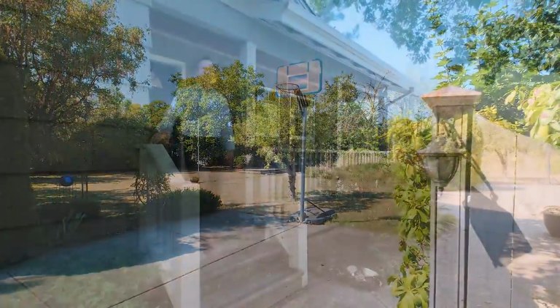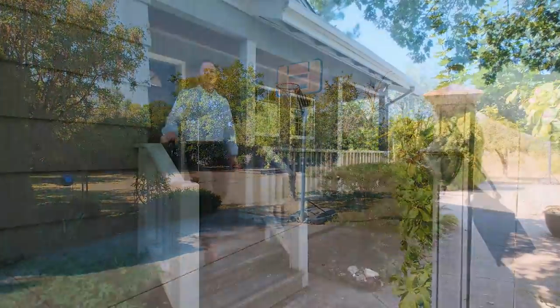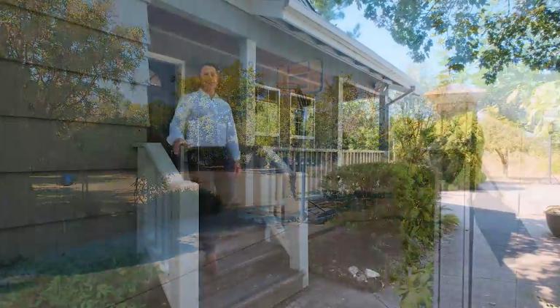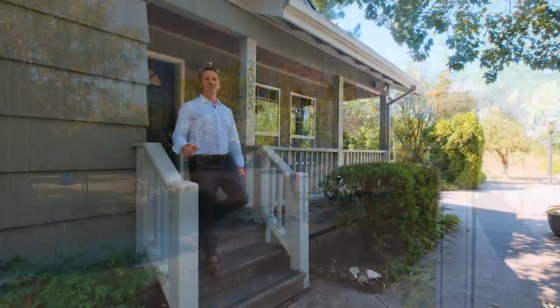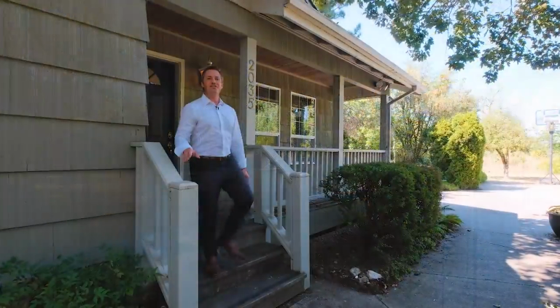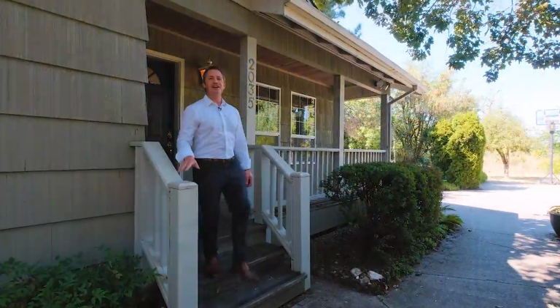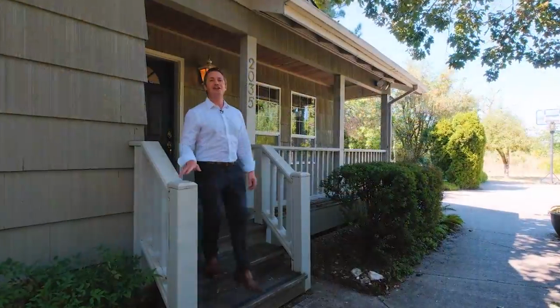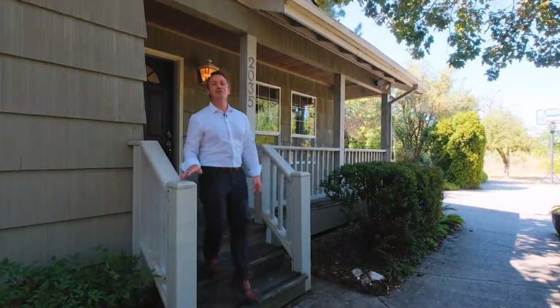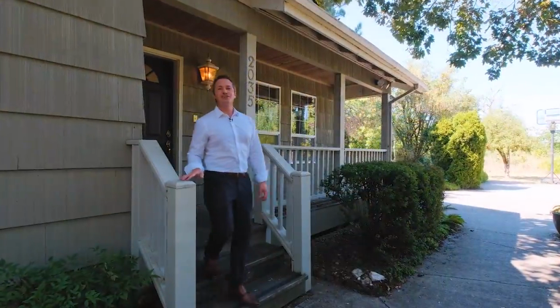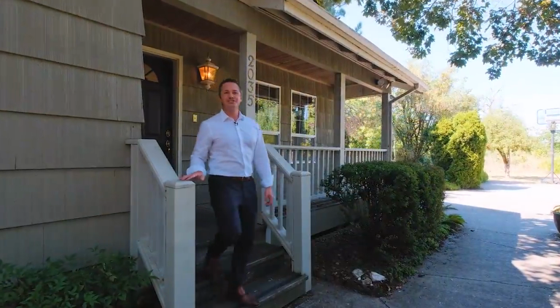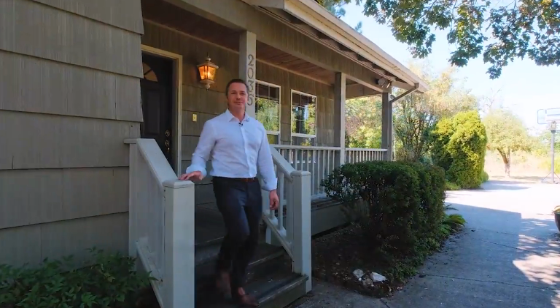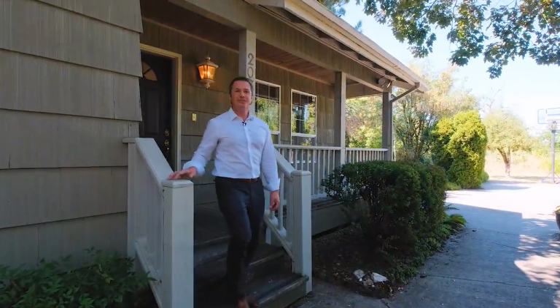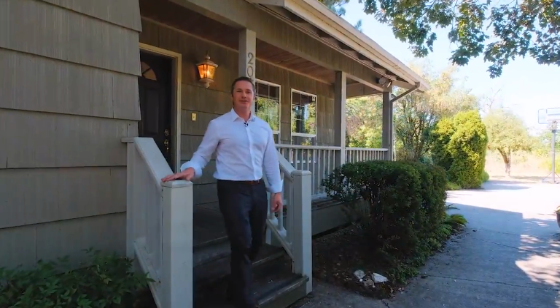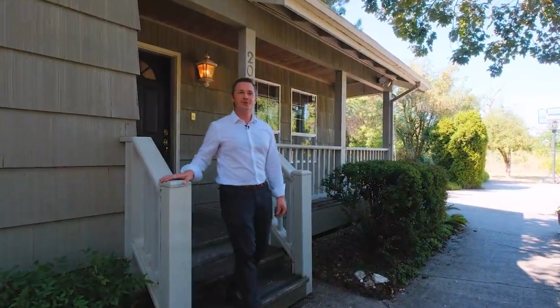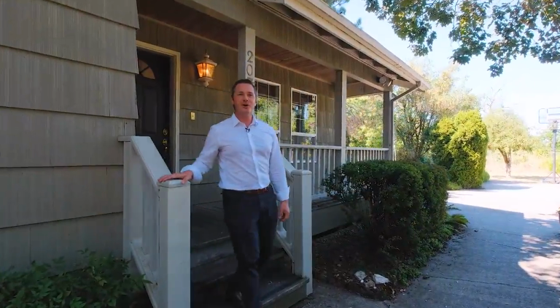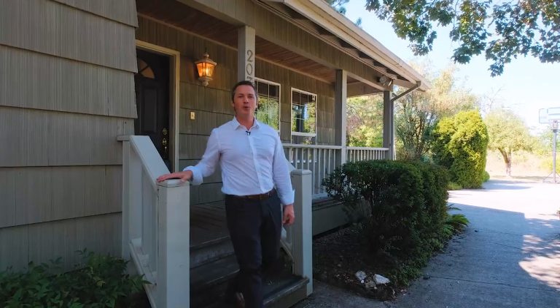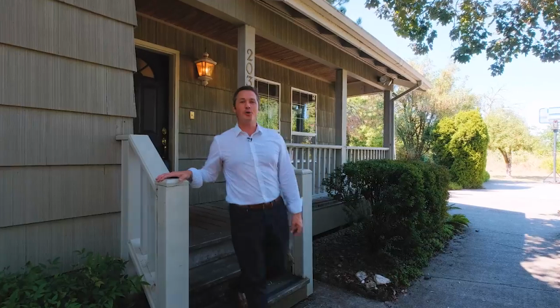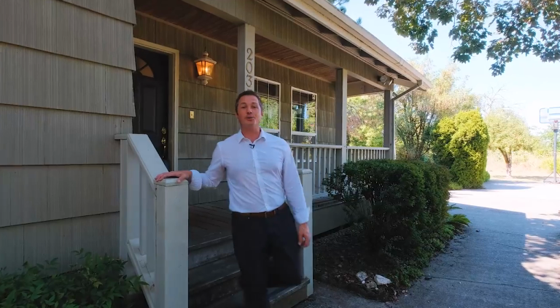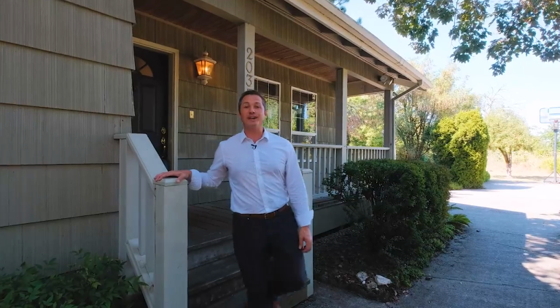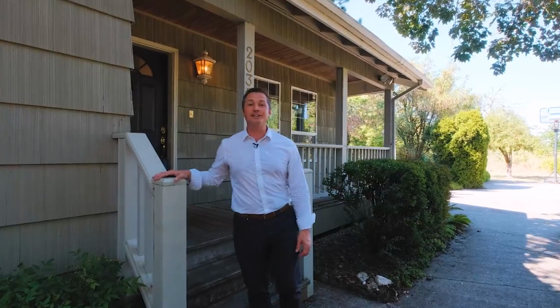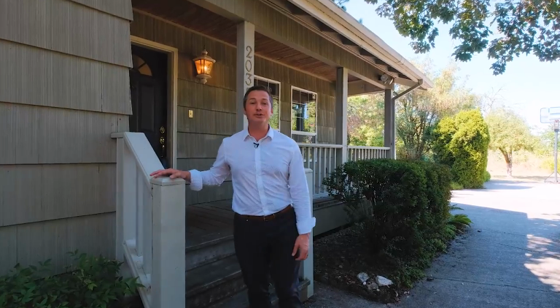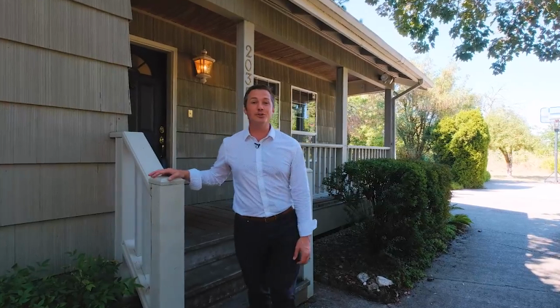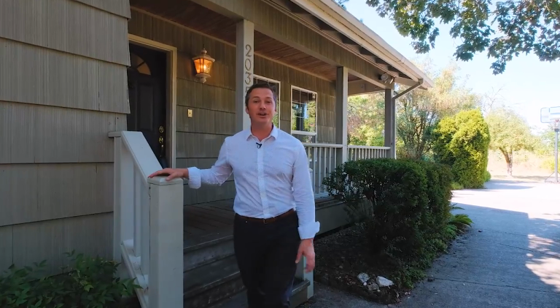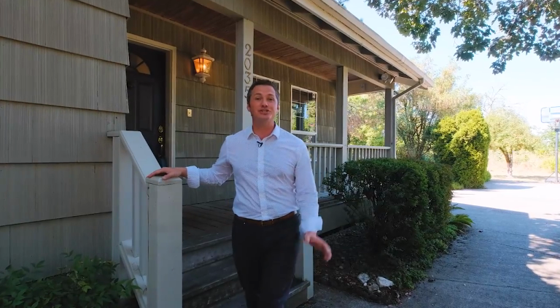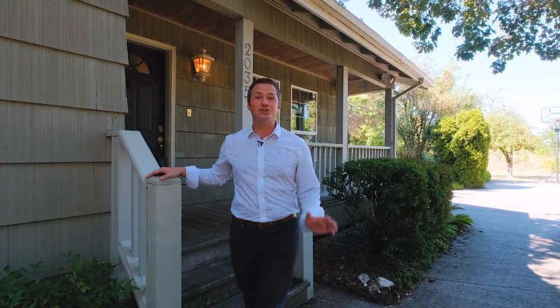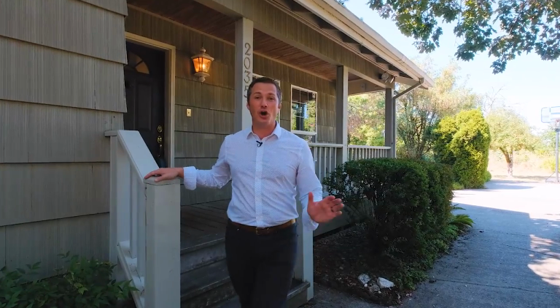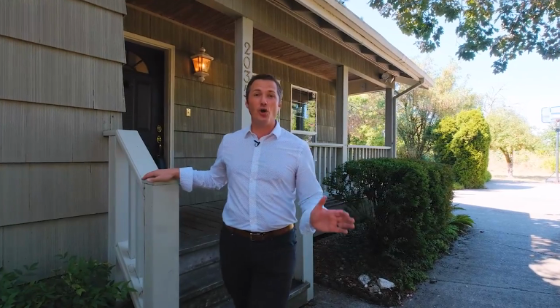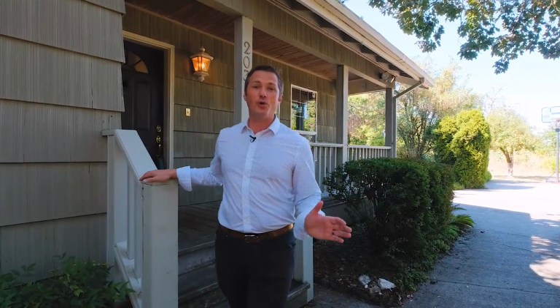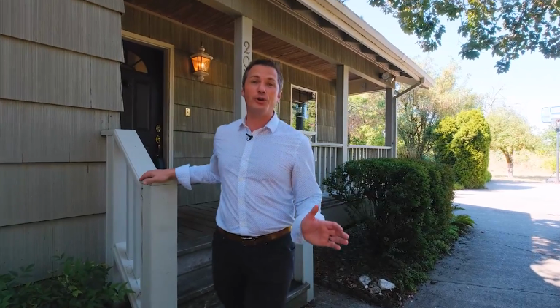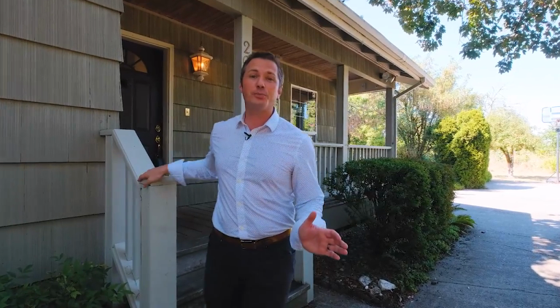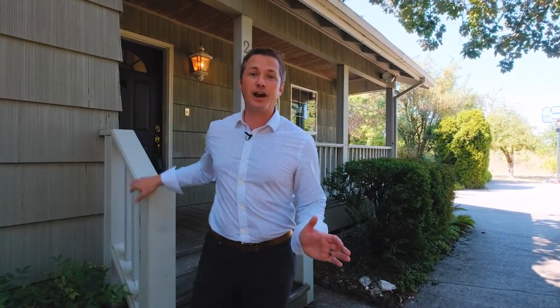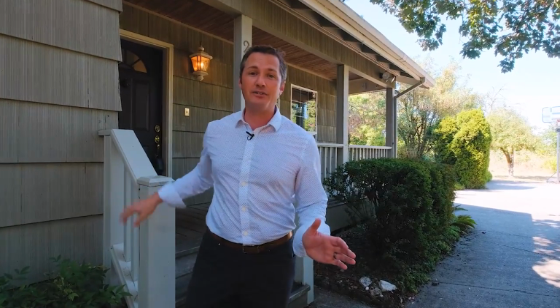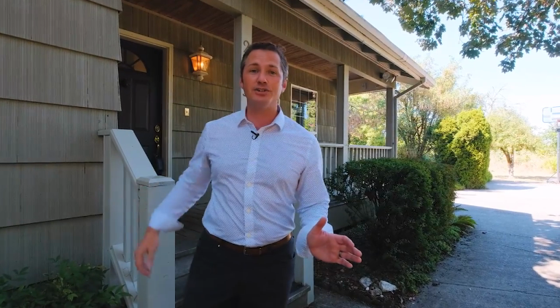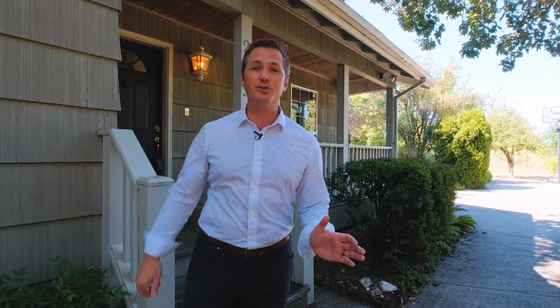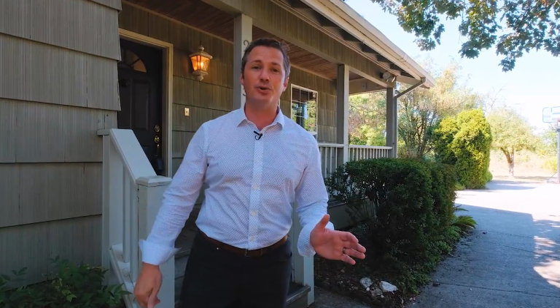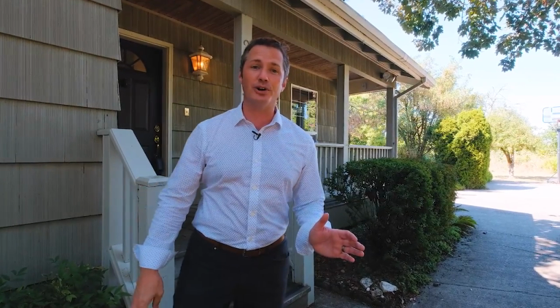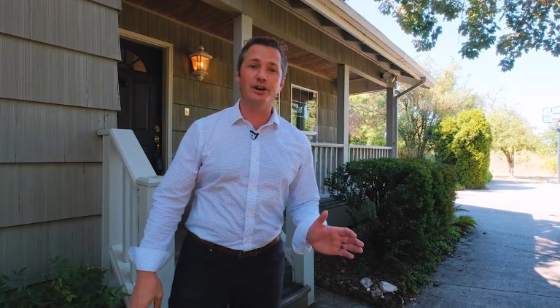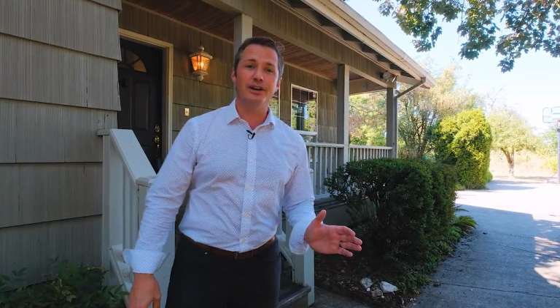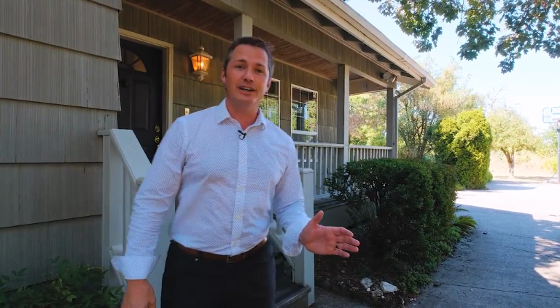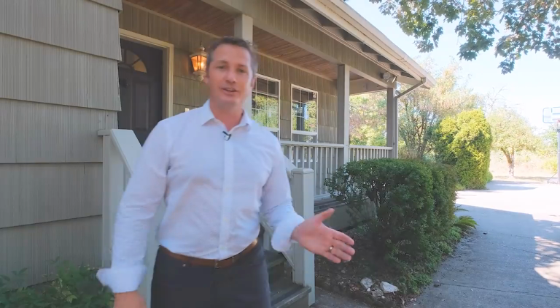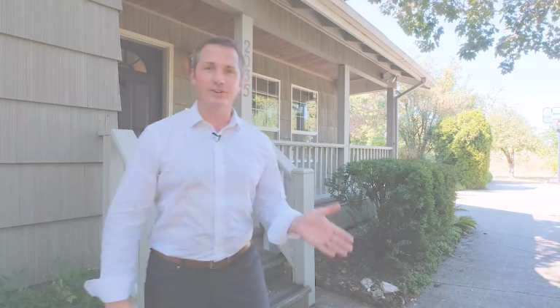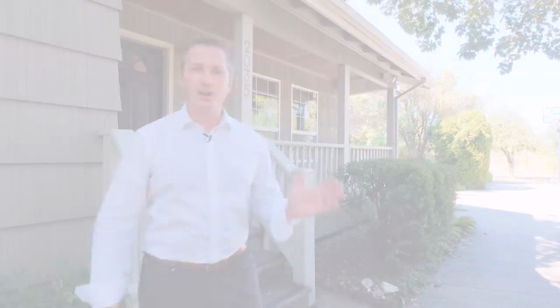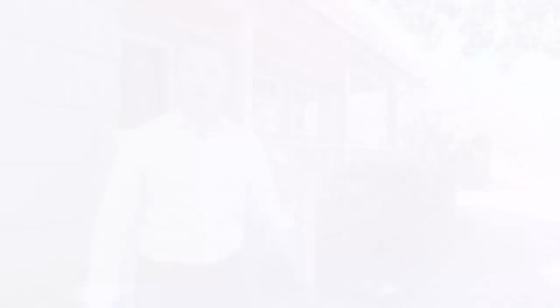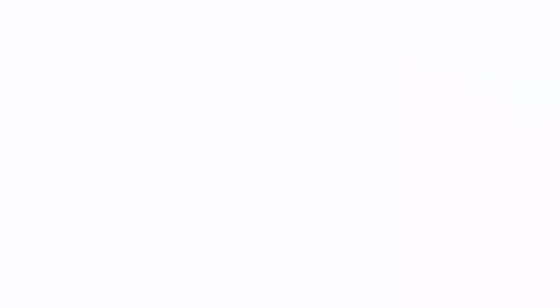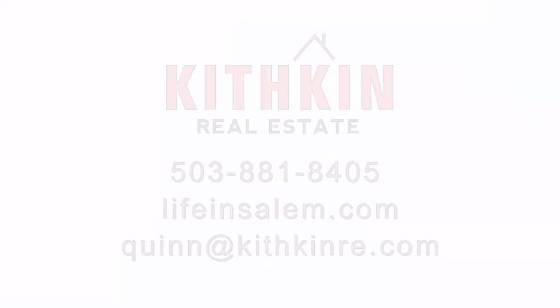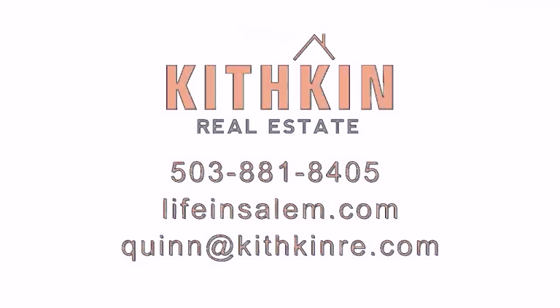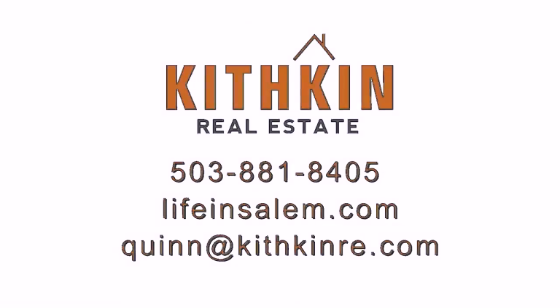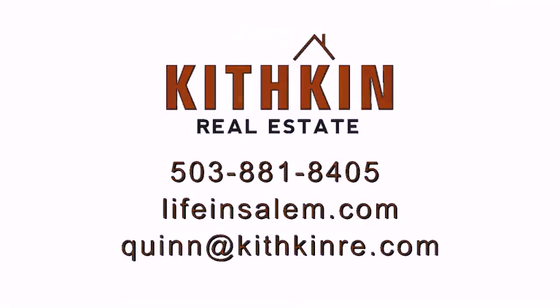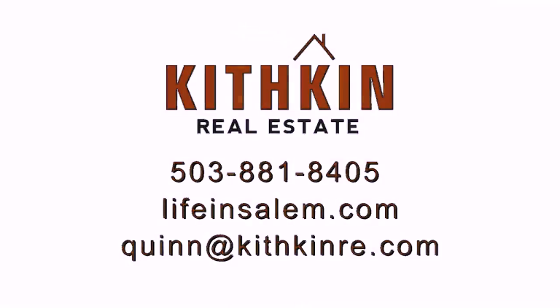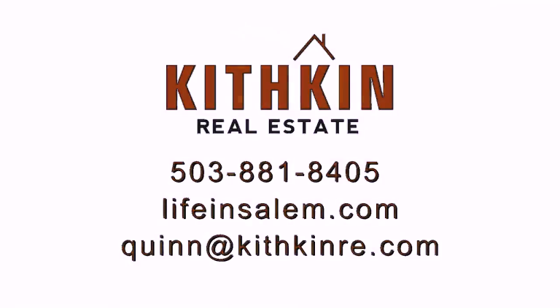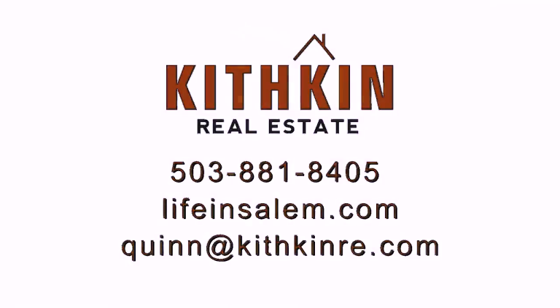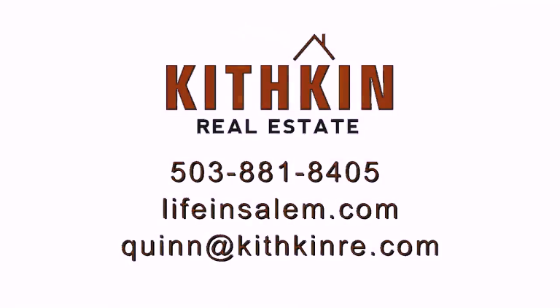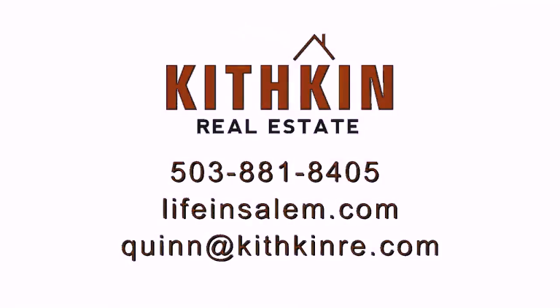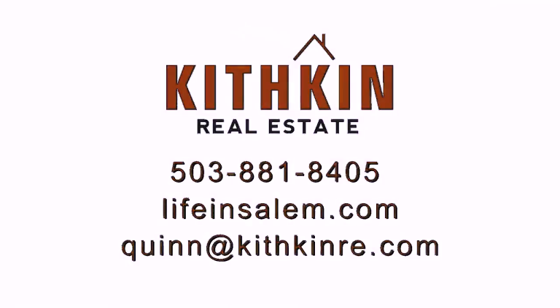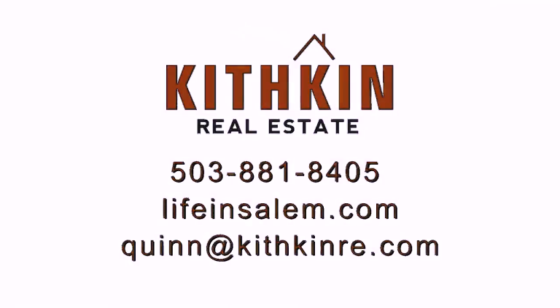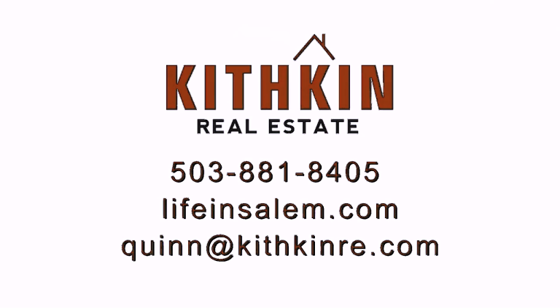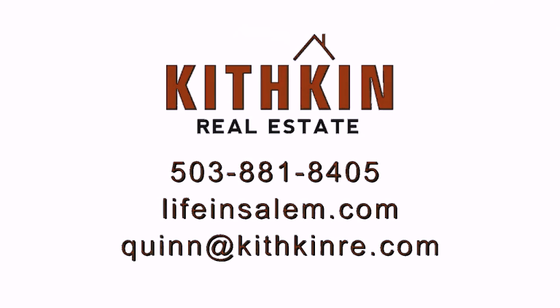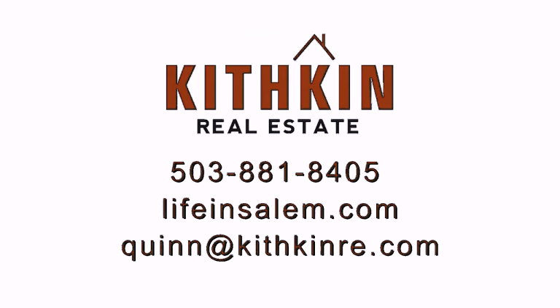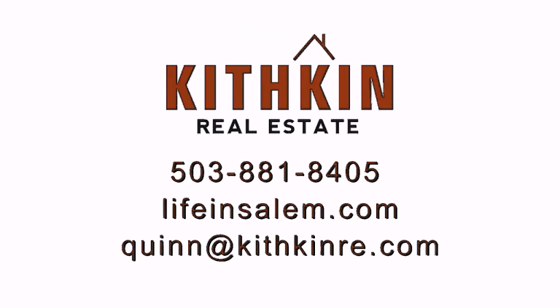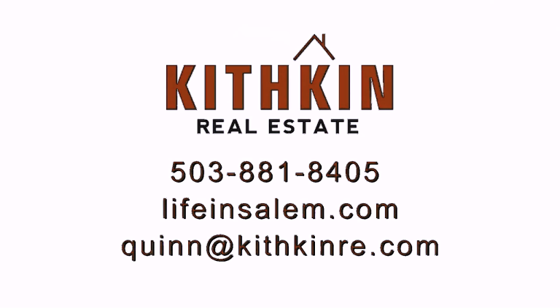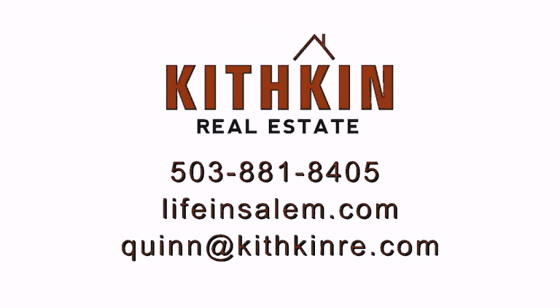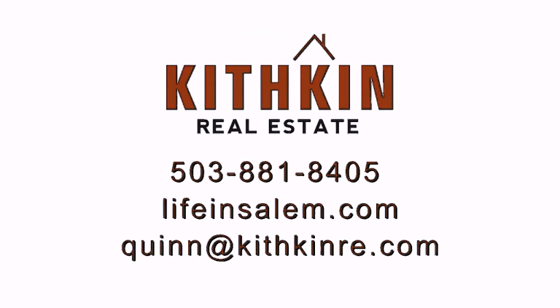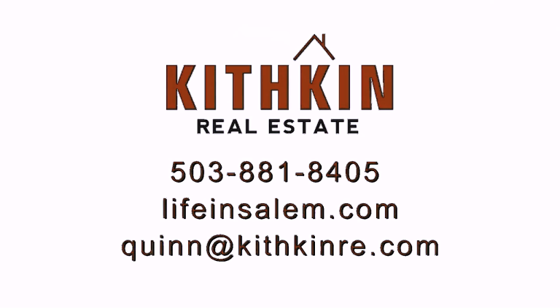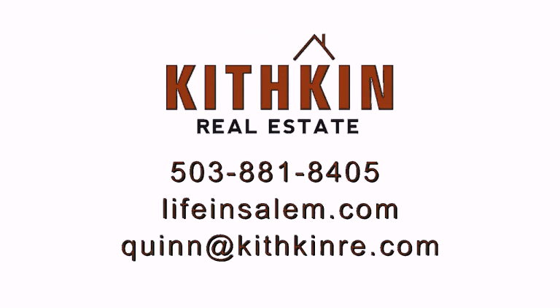If you have any questions about this home or would like to request your own private tour, you can contact me with the information on your screen or find me on Facebook.